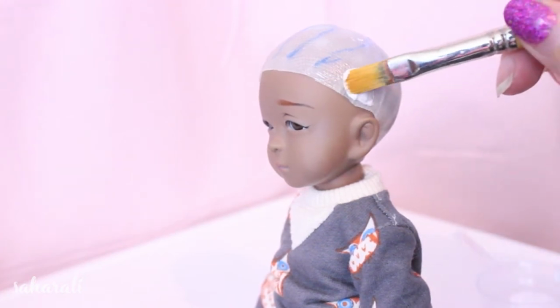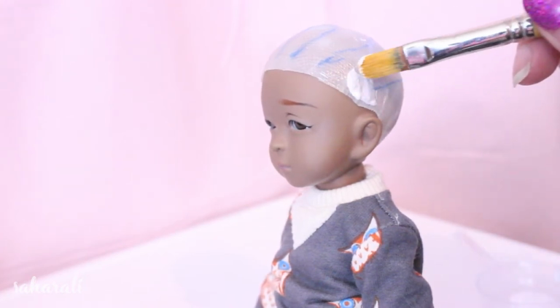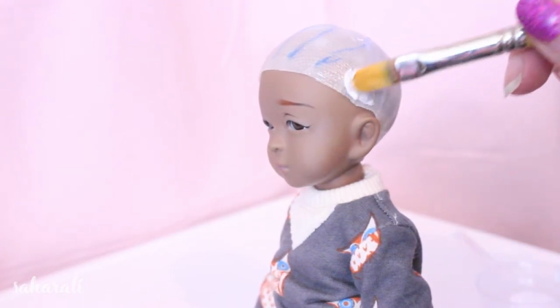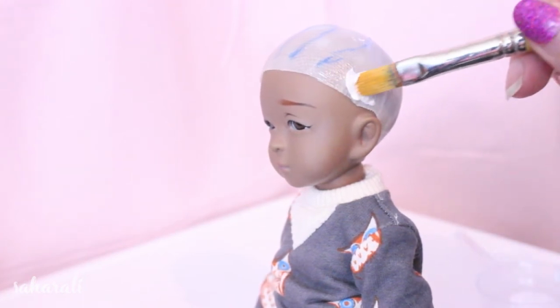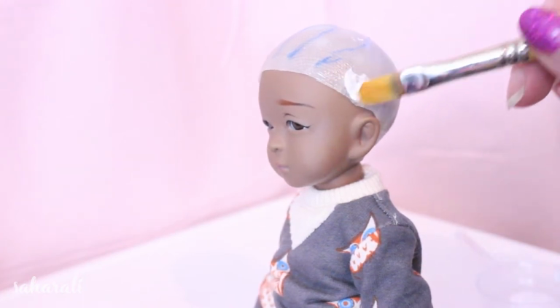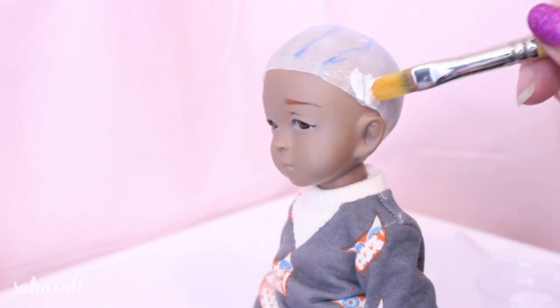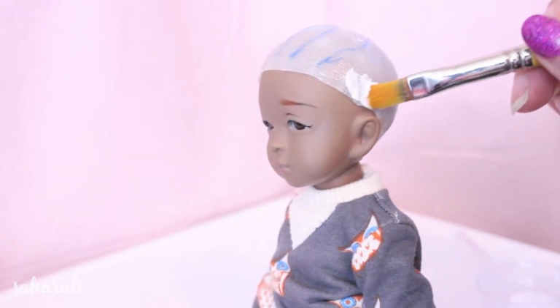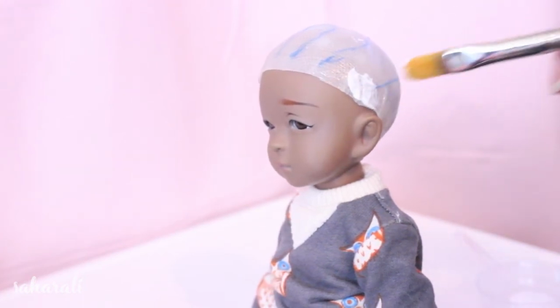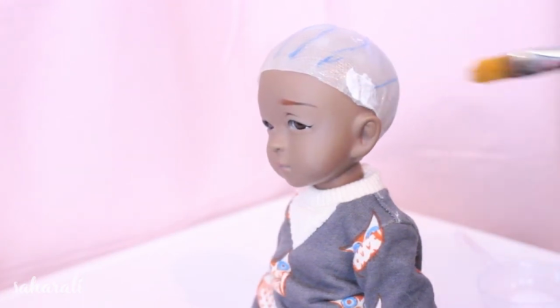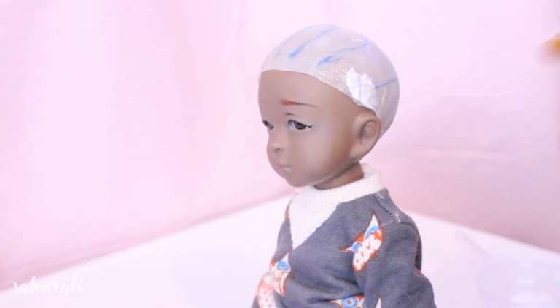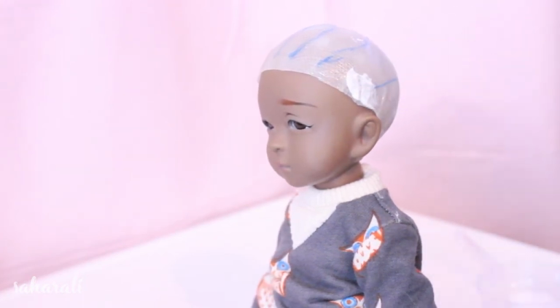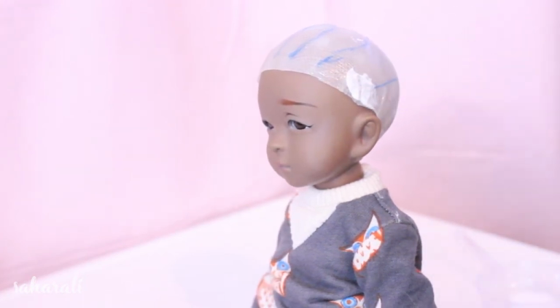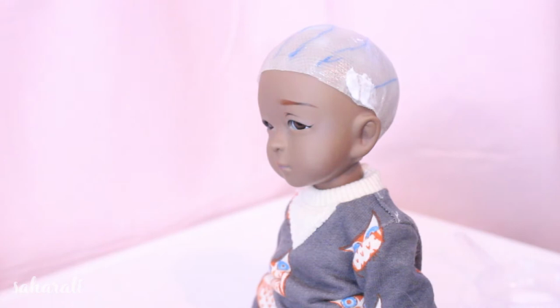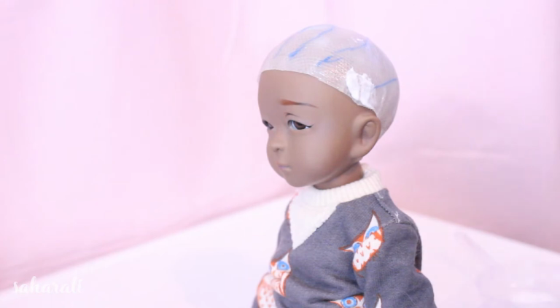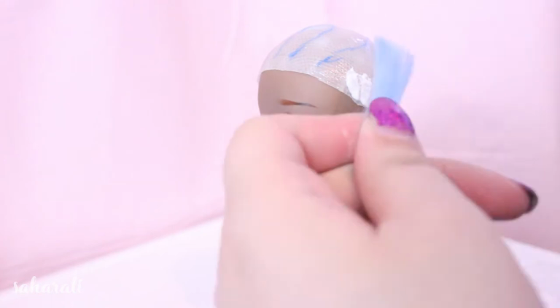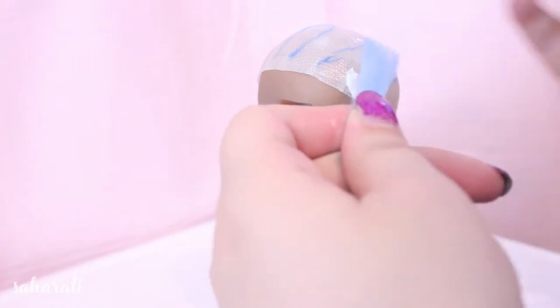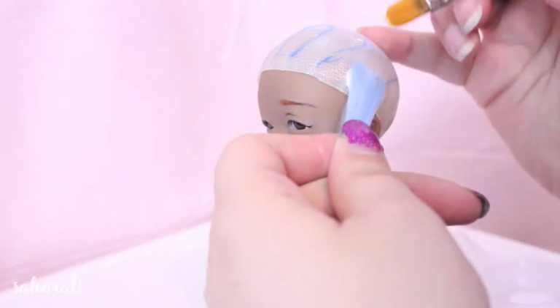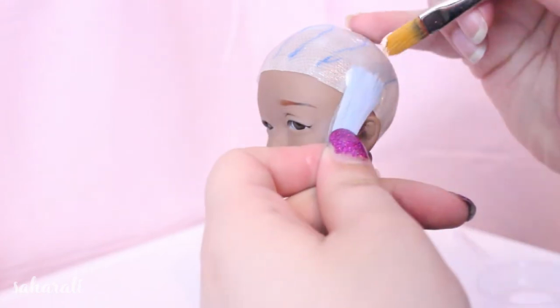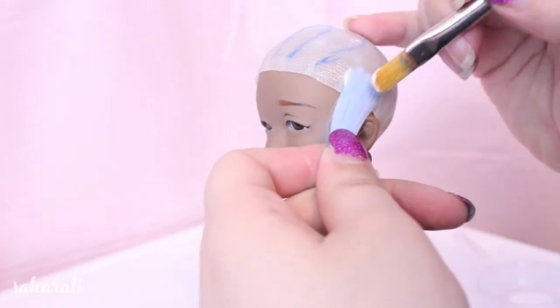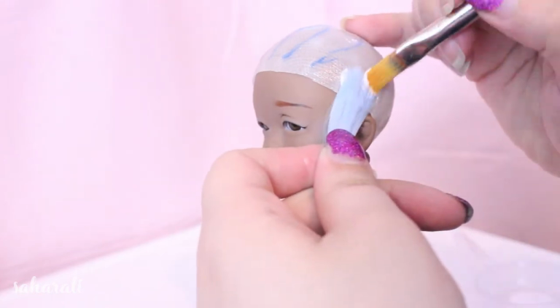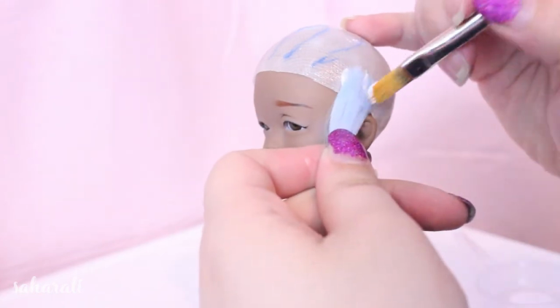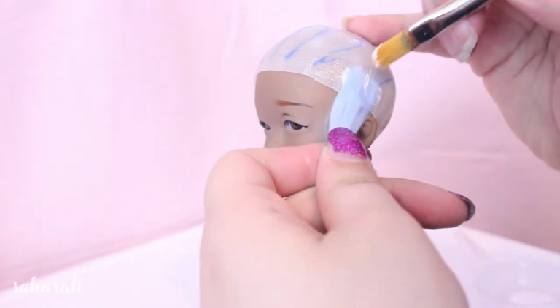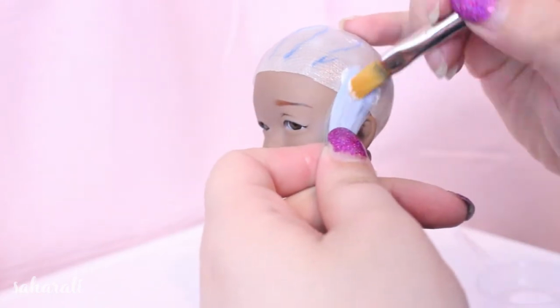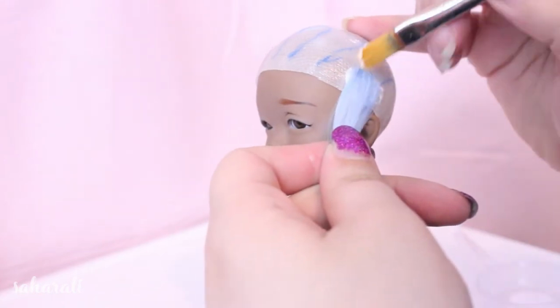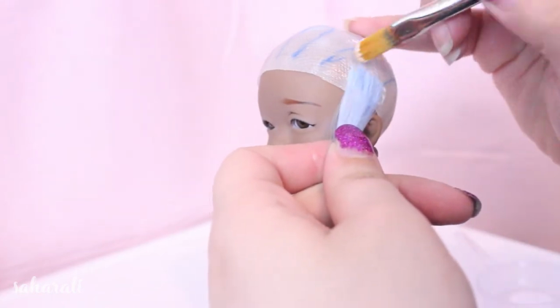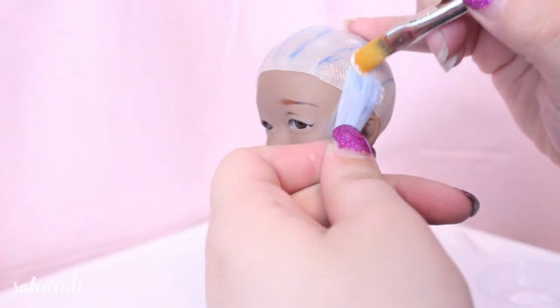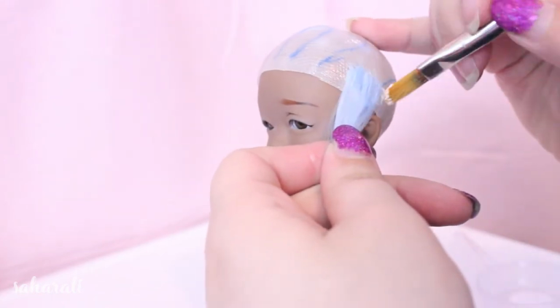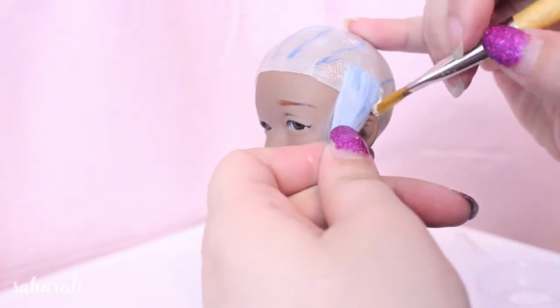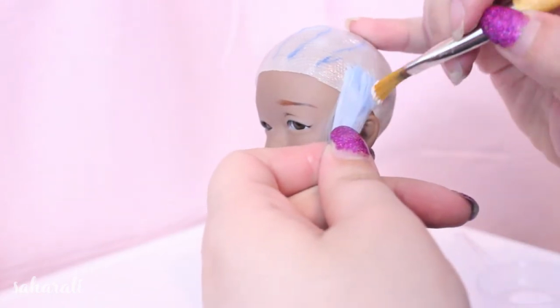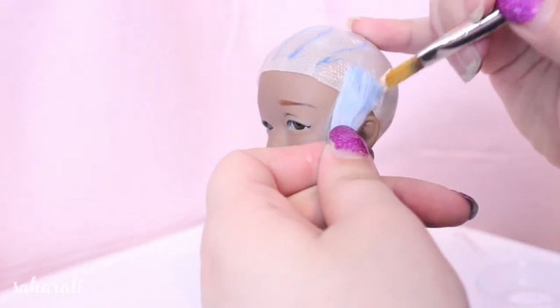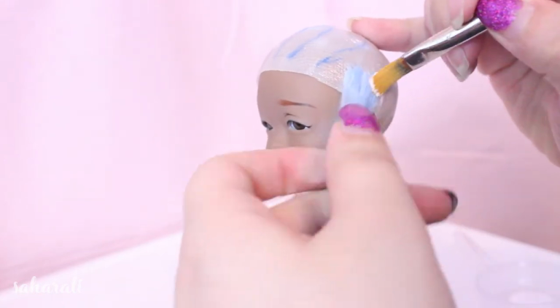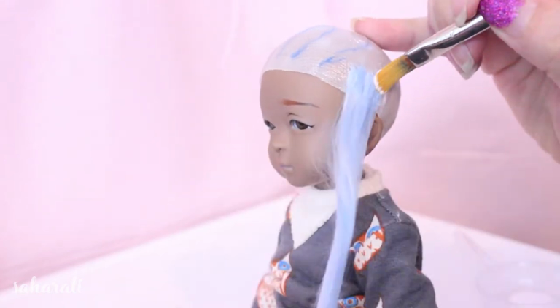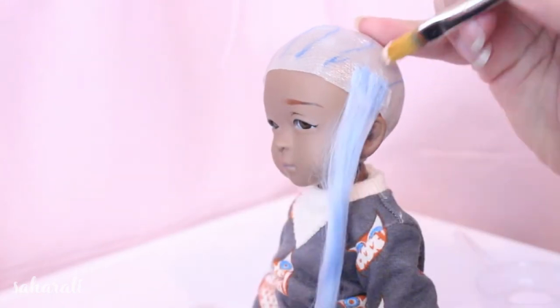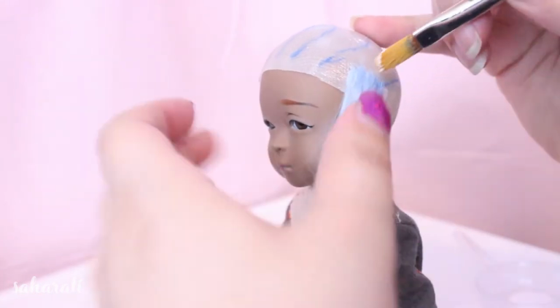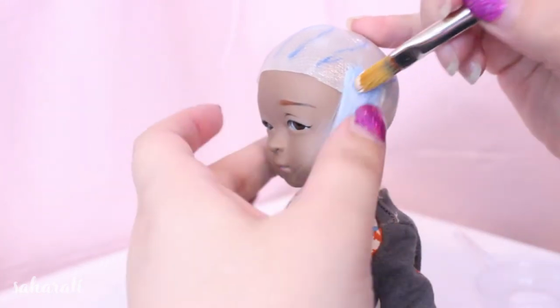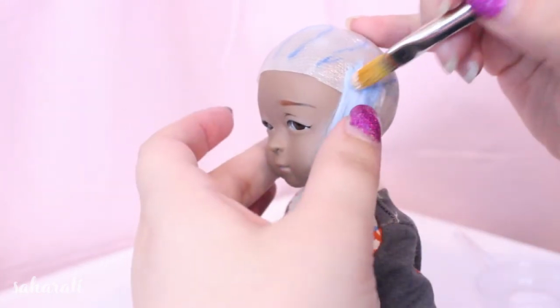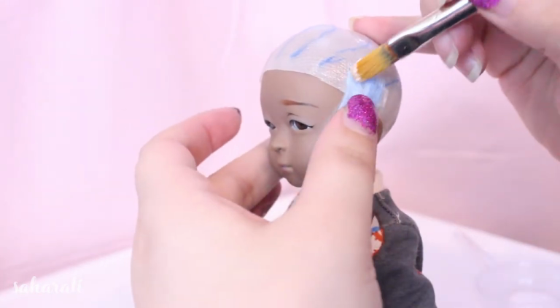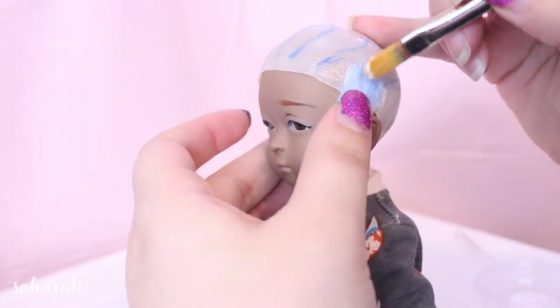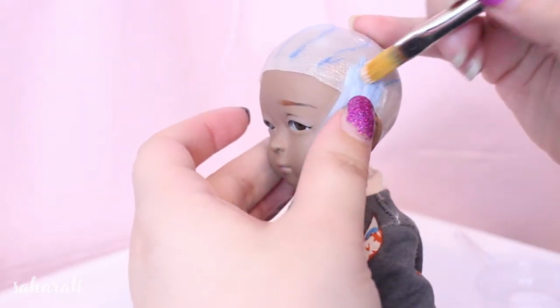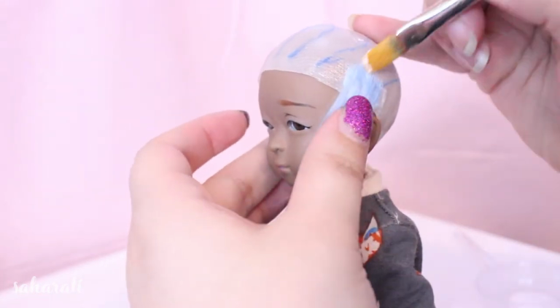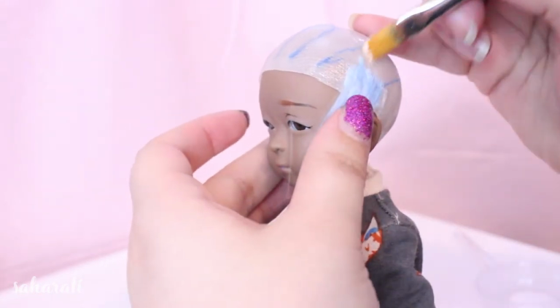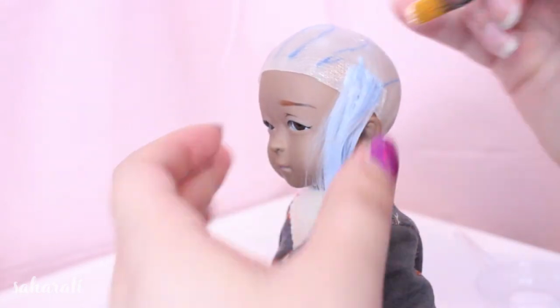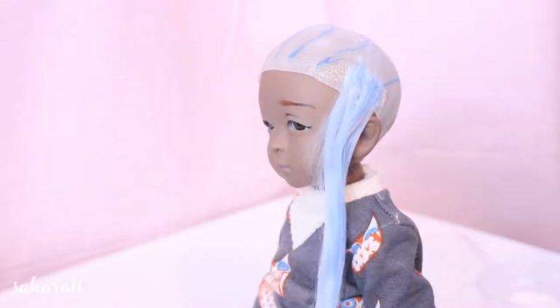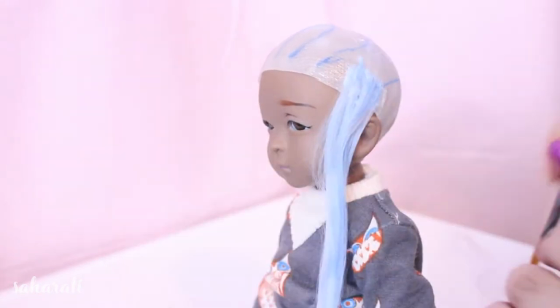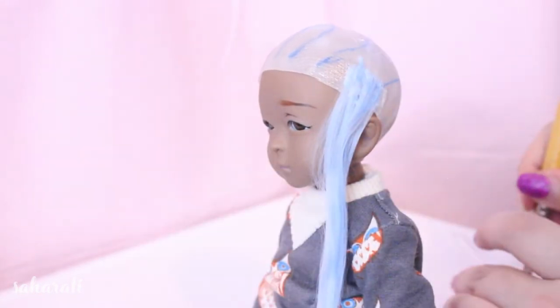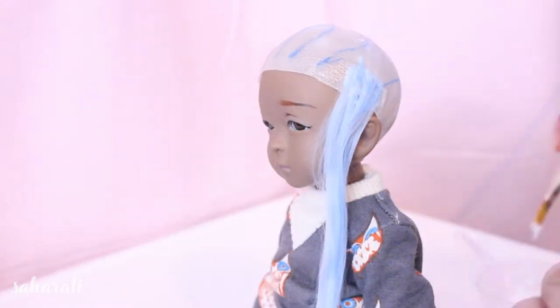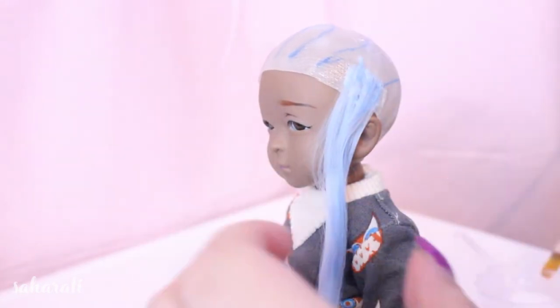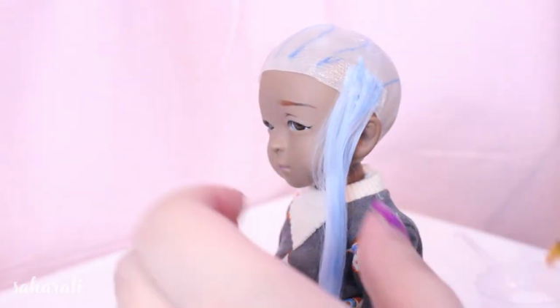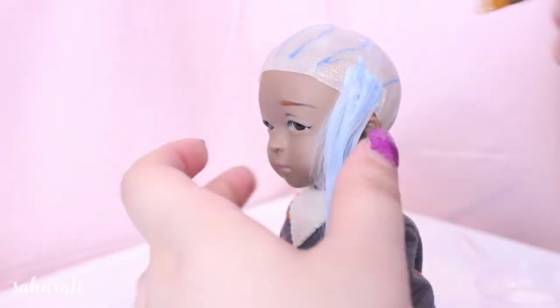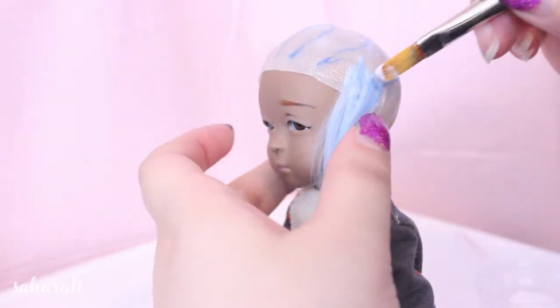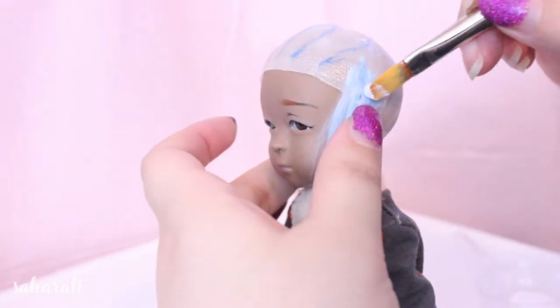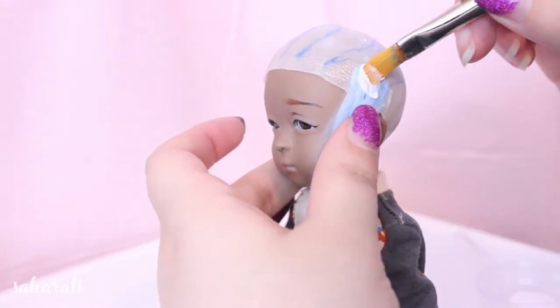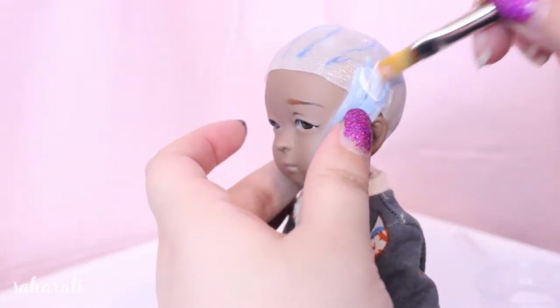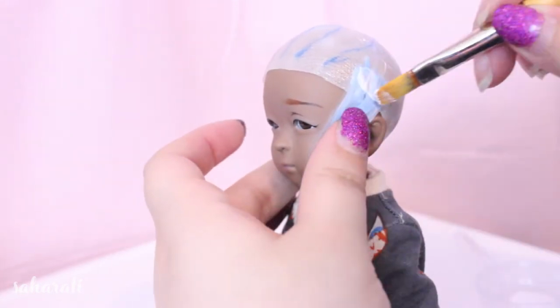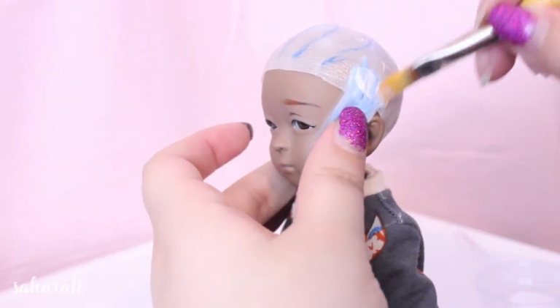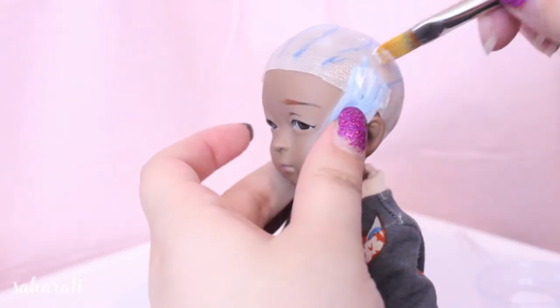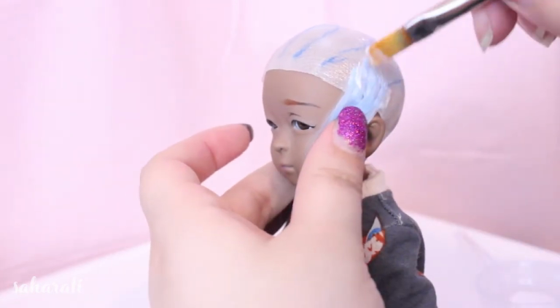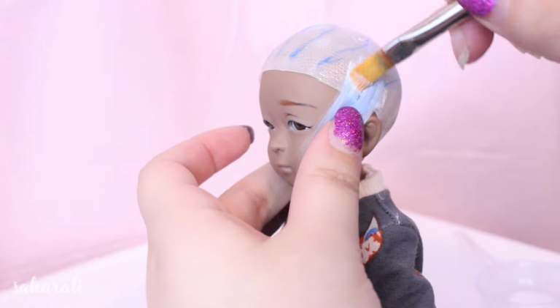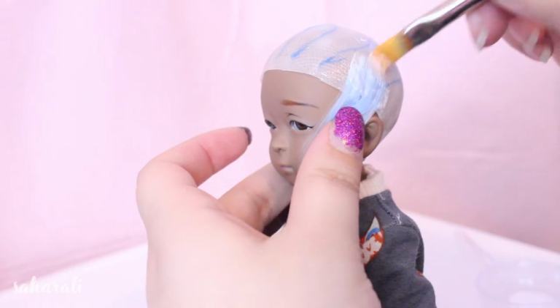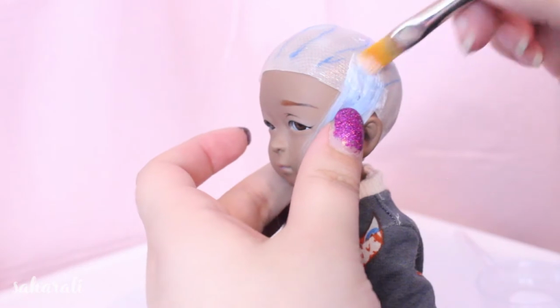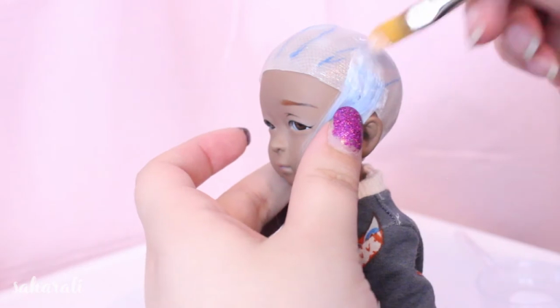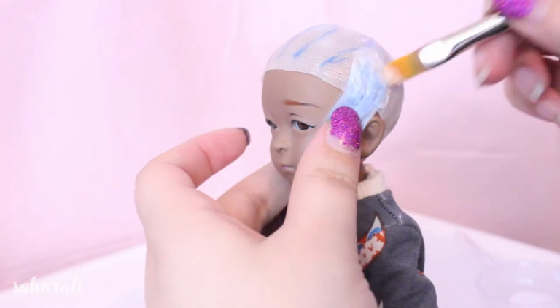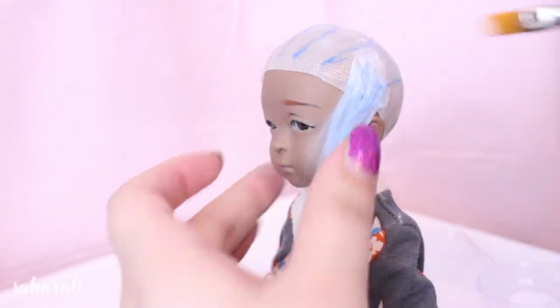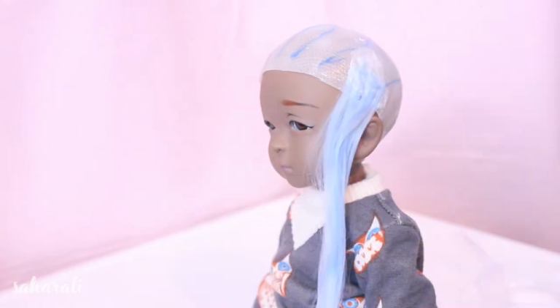To start I always glue hair along the sideburns. It makes the wig look more natural by covering the ears even if it's not in line with the guidelines that I've drawn.